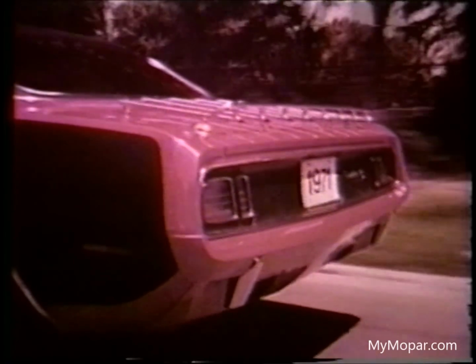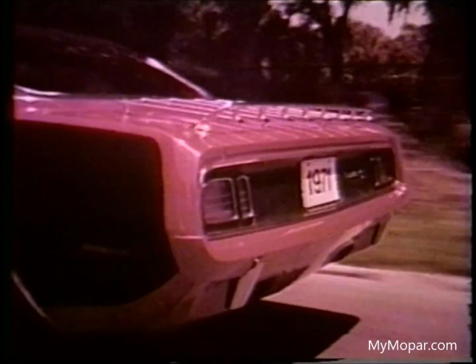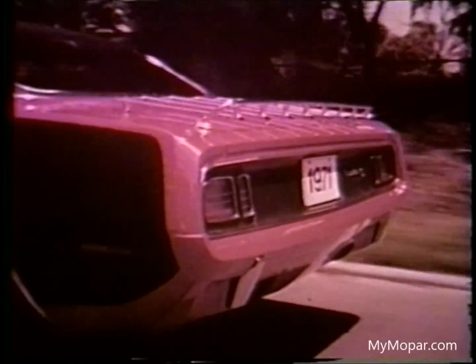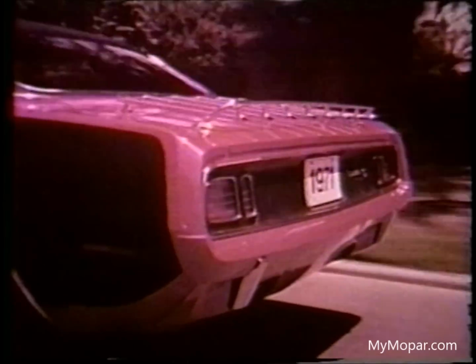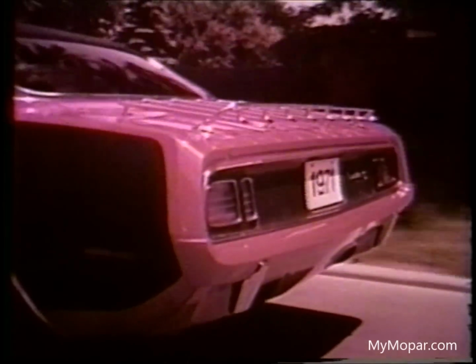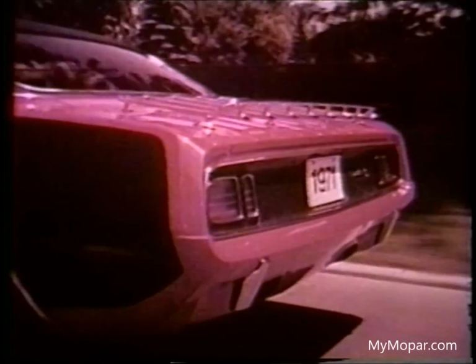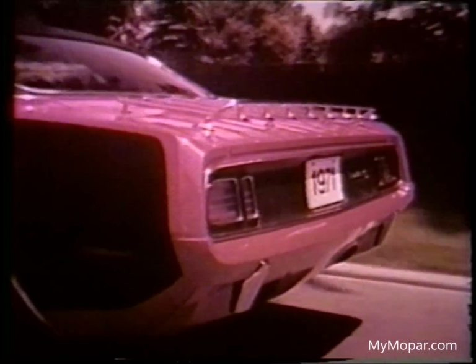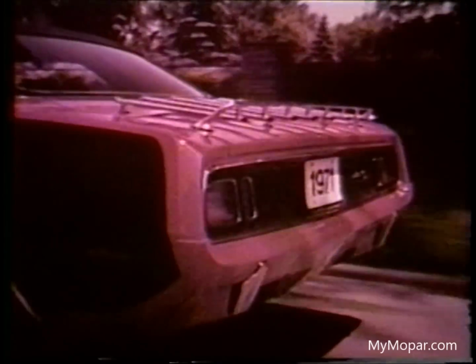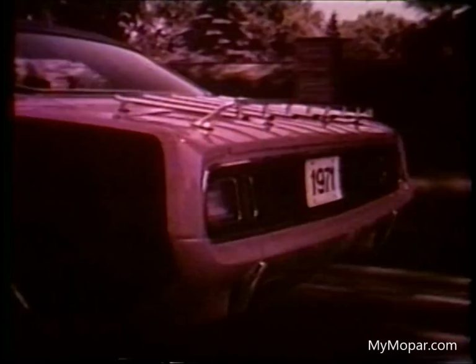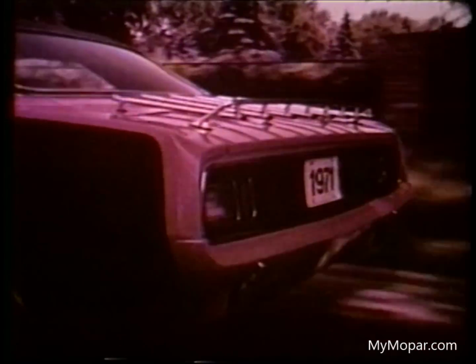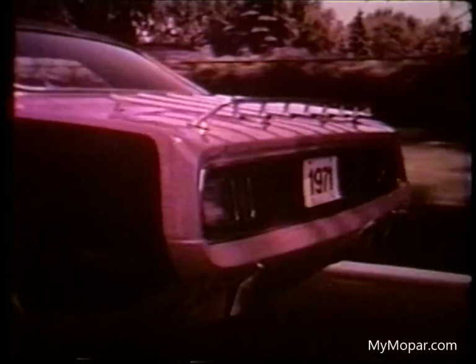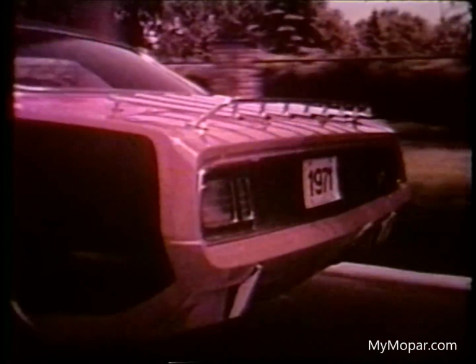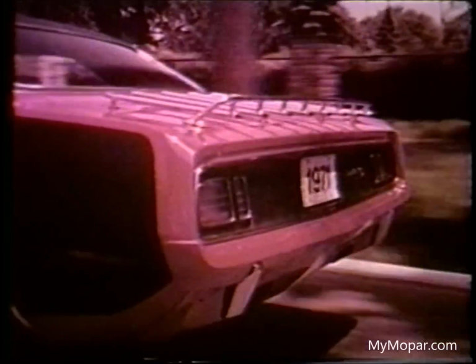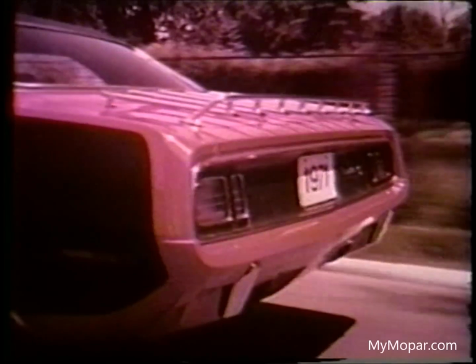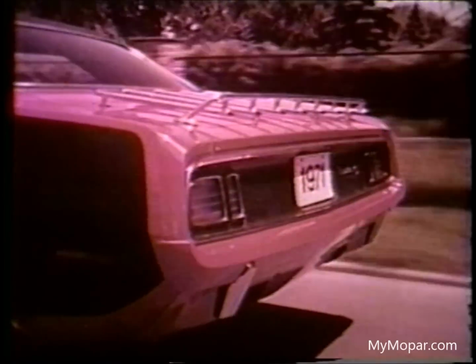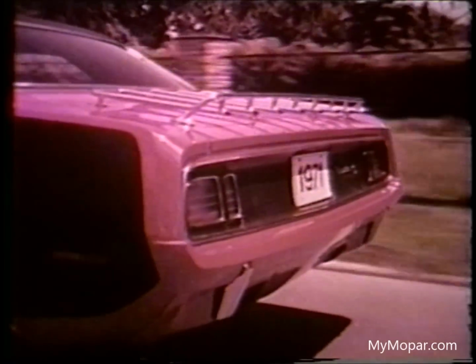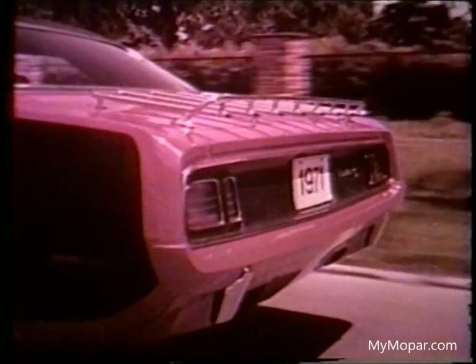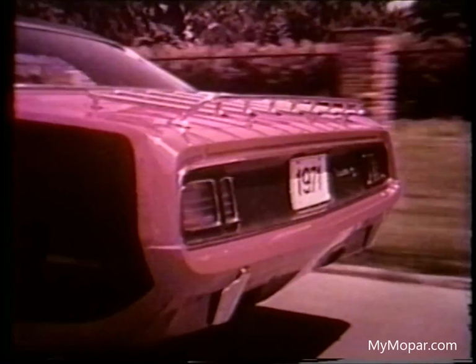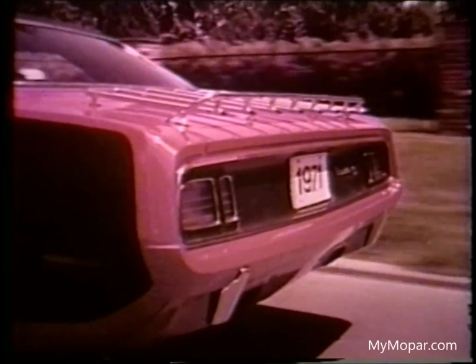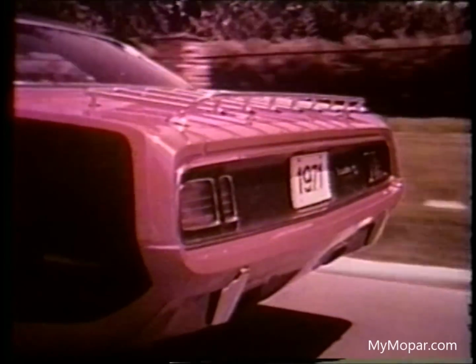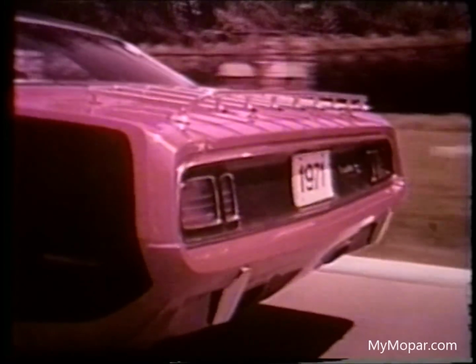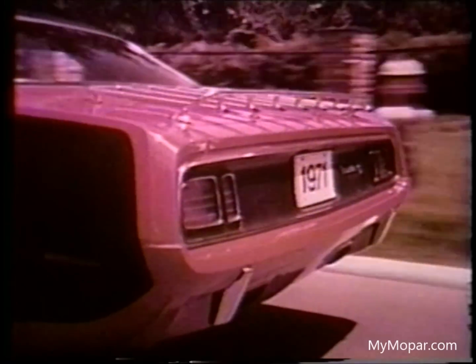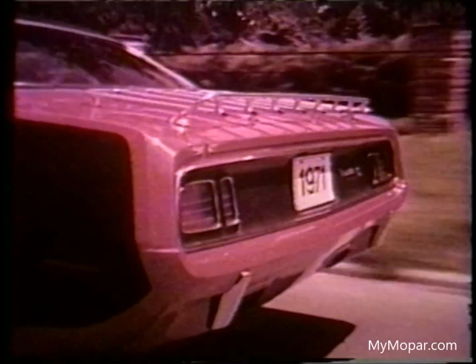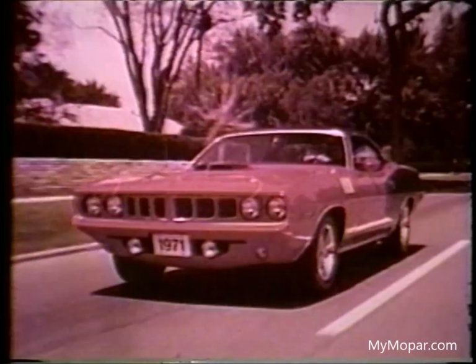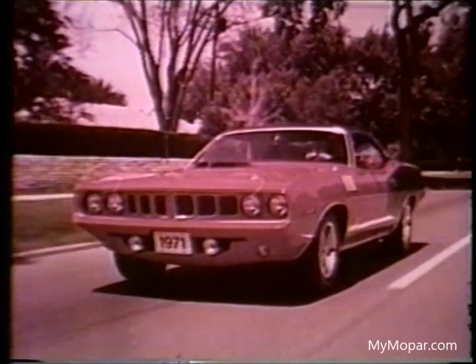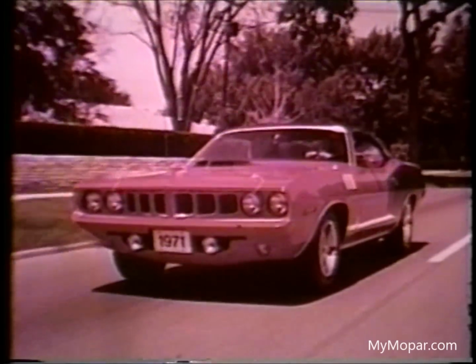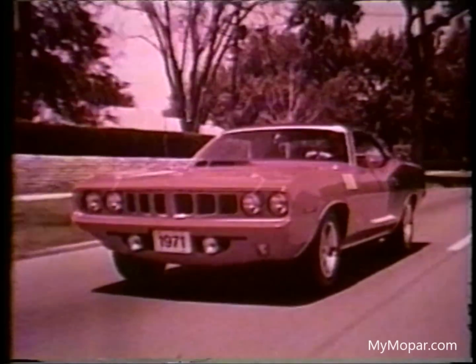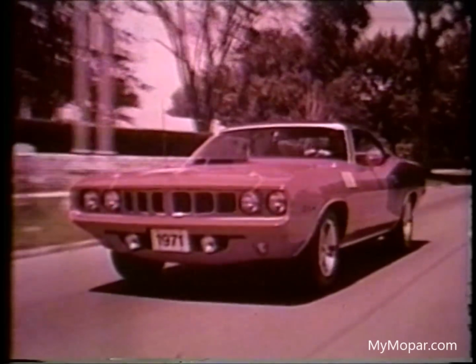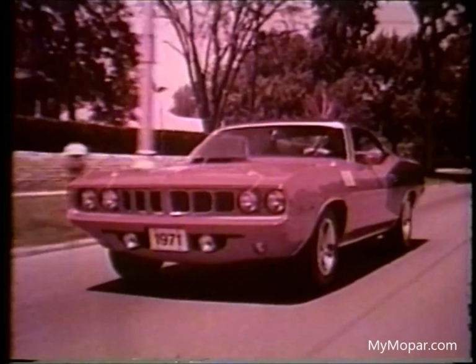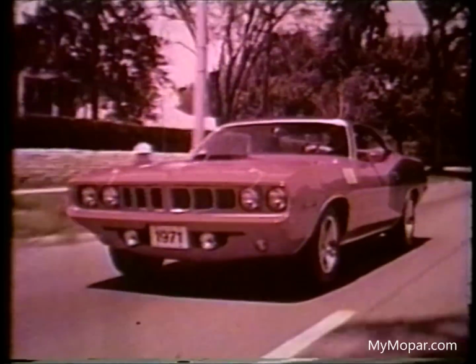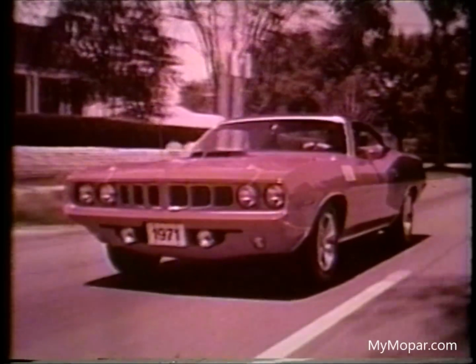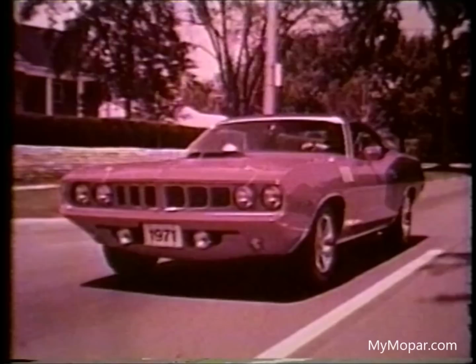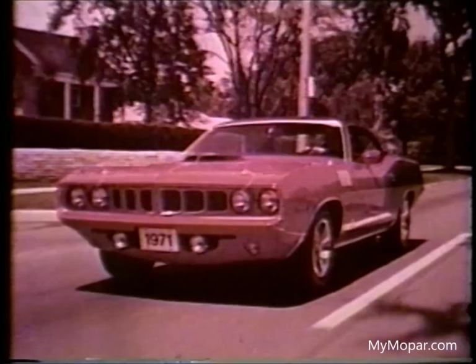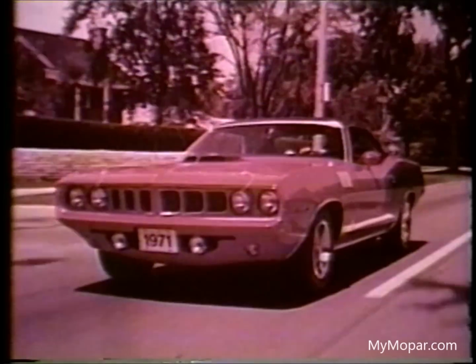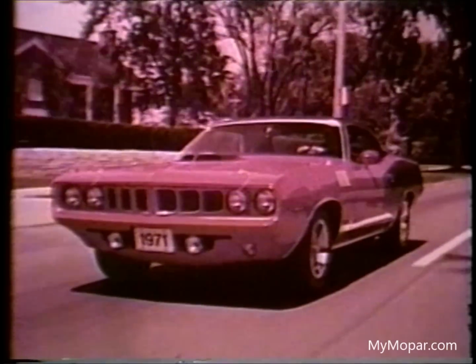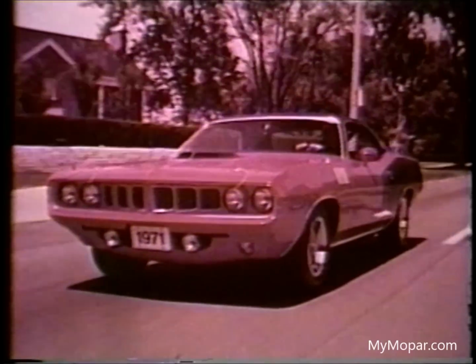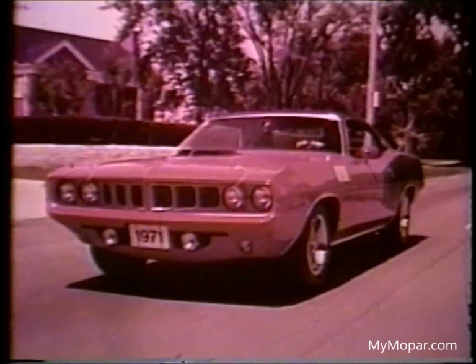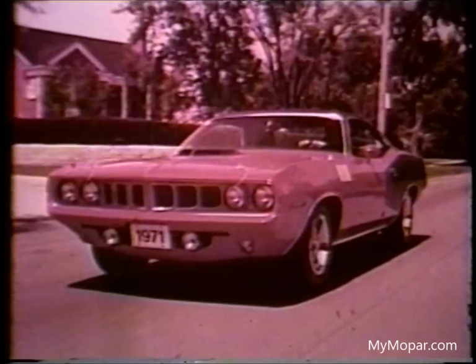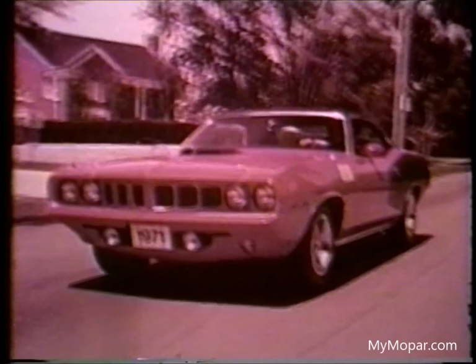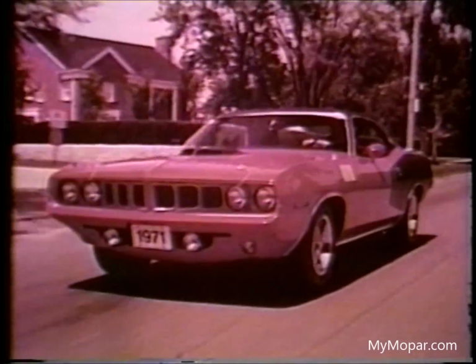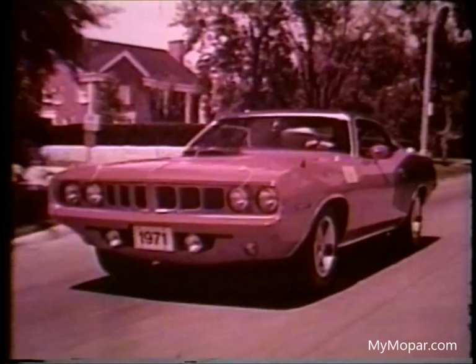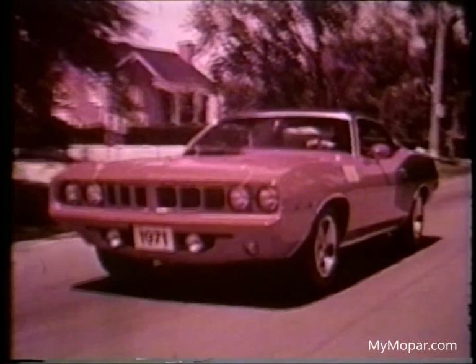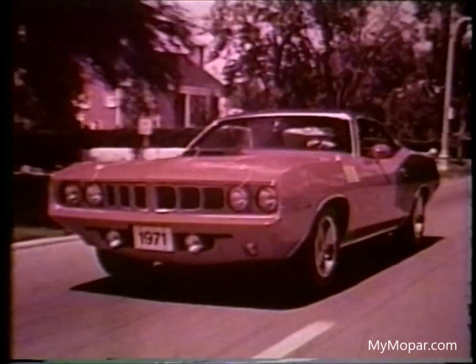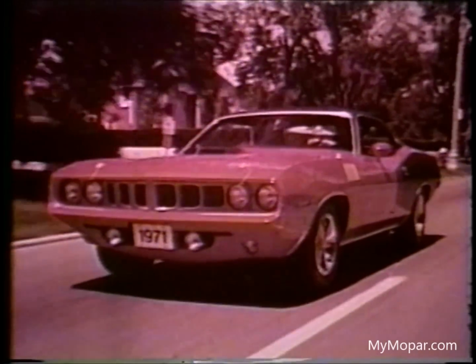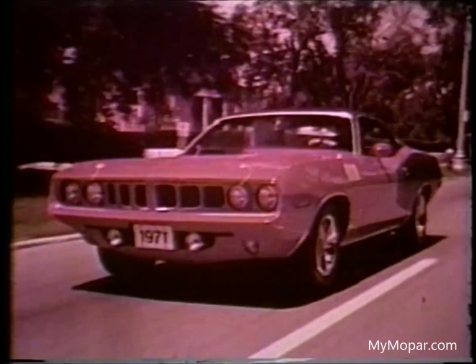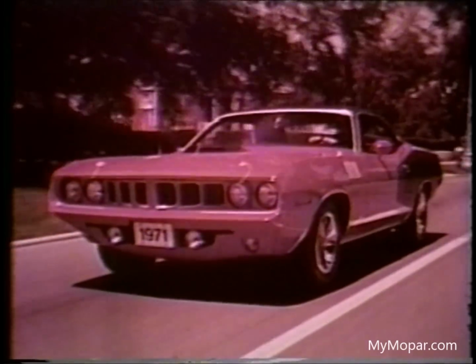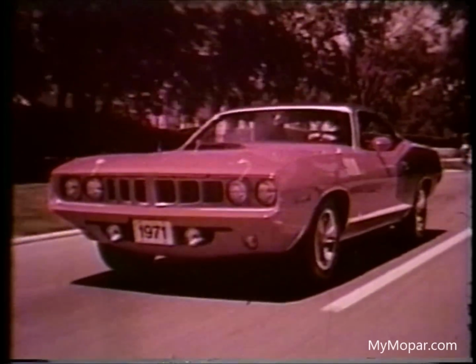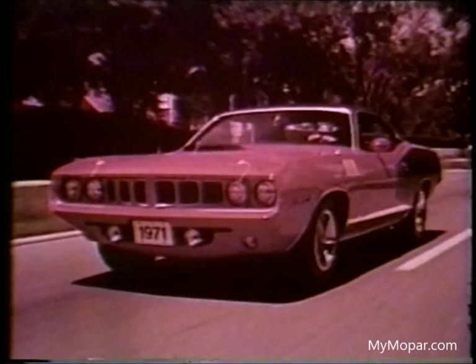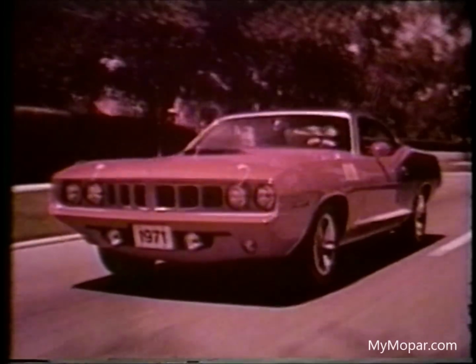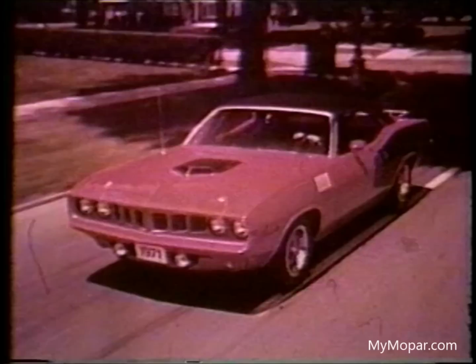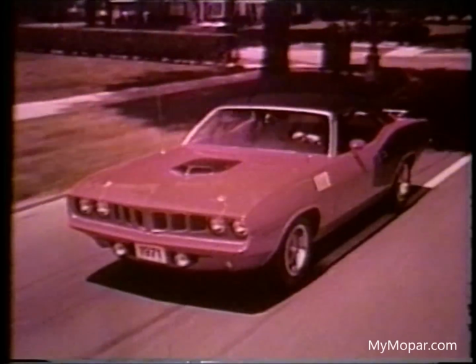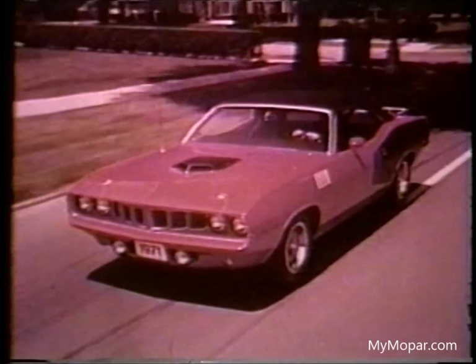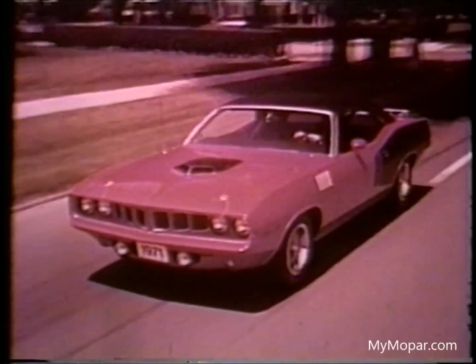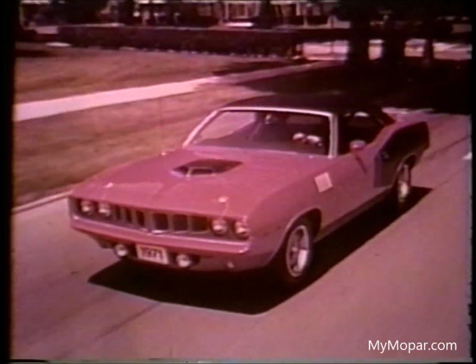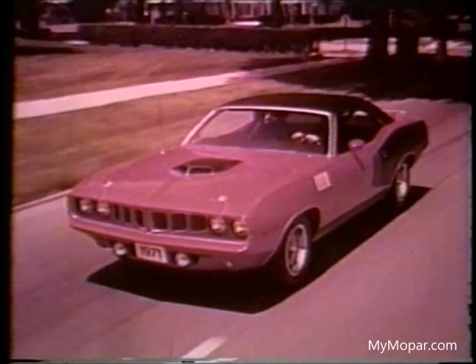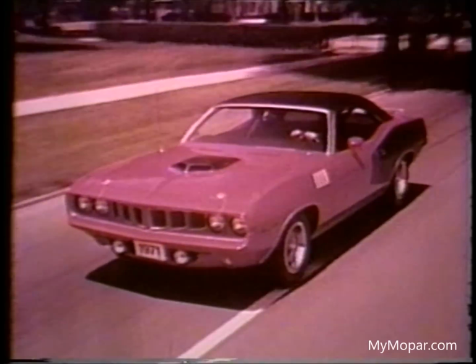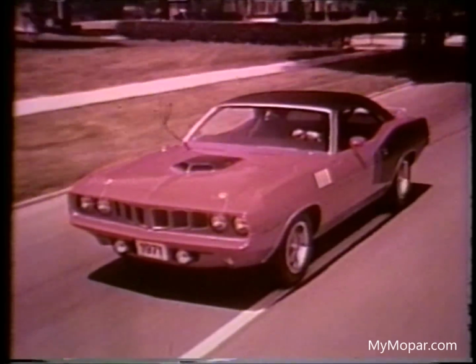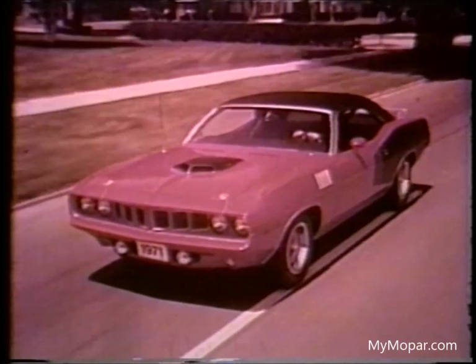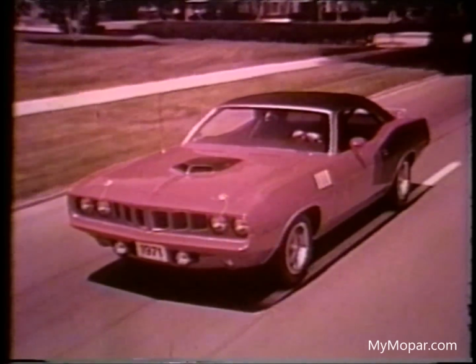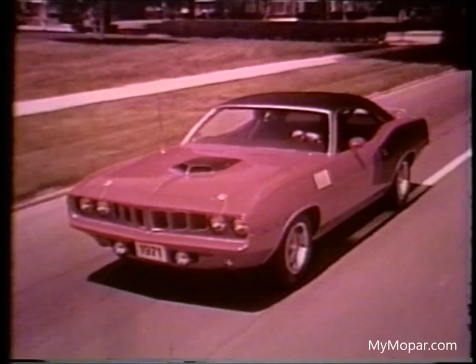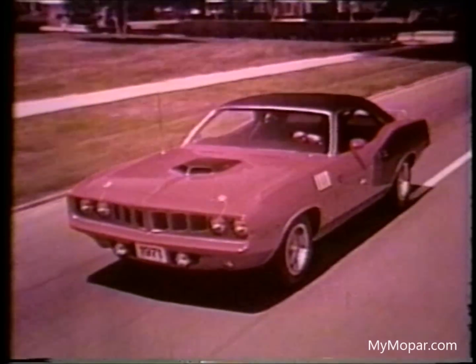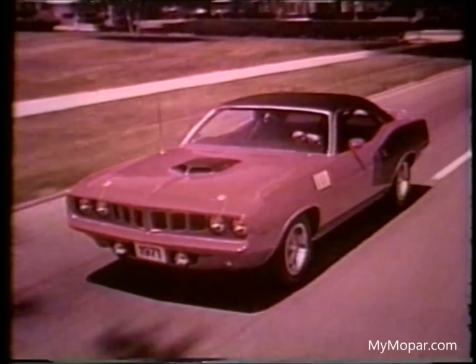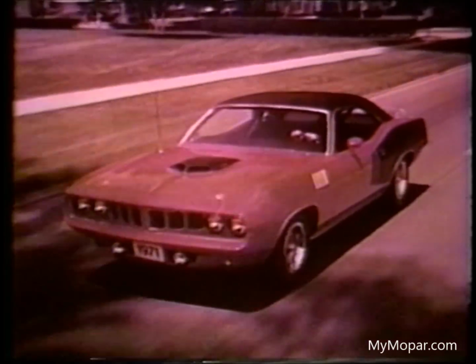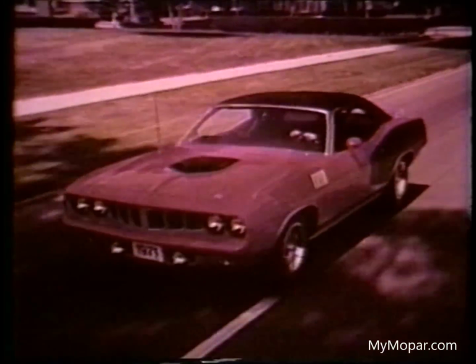This Cuda 340 model is one of six Barracudas available for 1971, including a sports coupe, hardtop, and convertible.